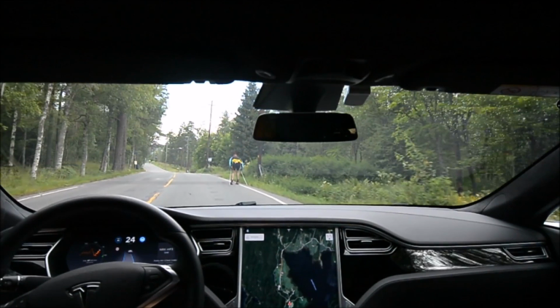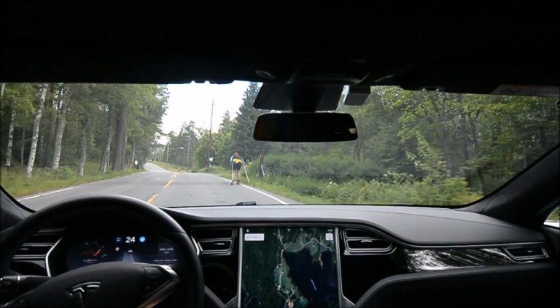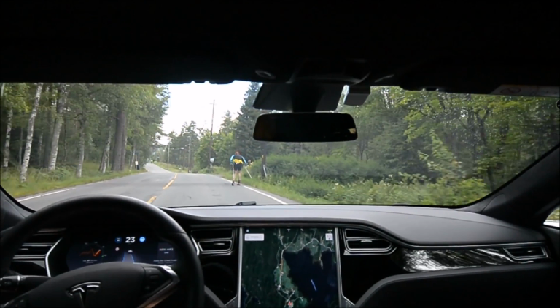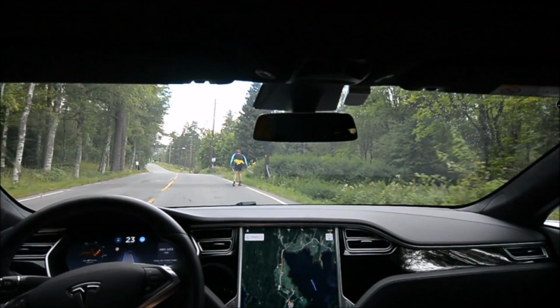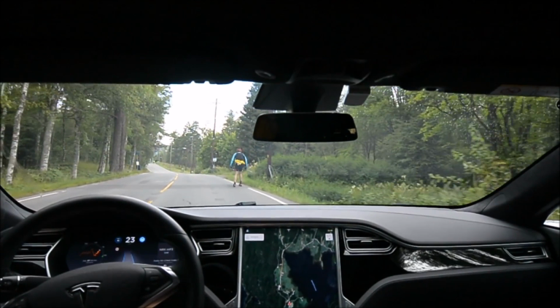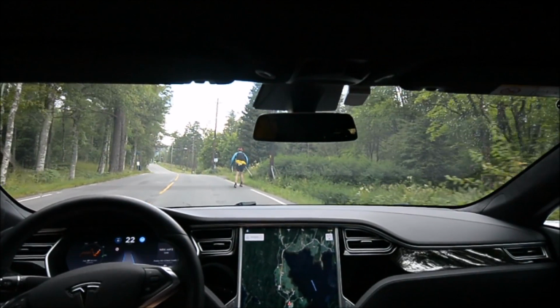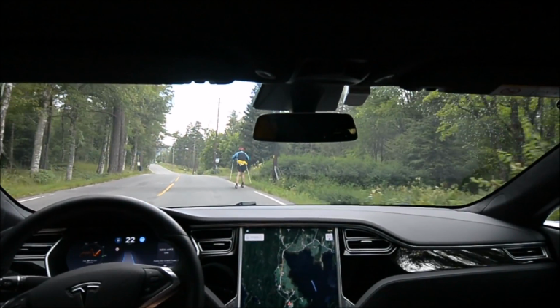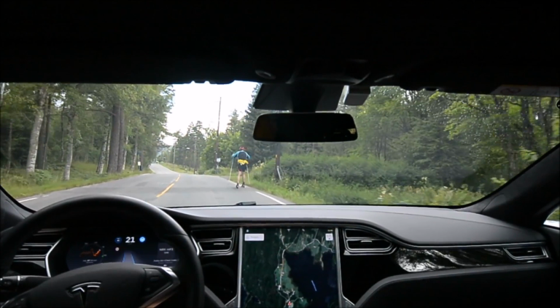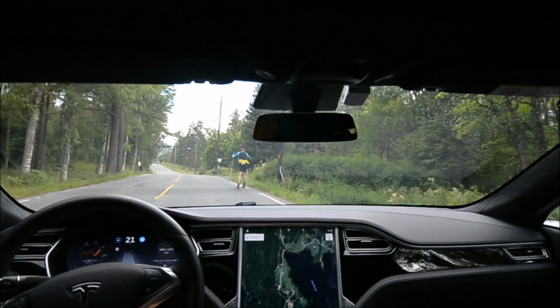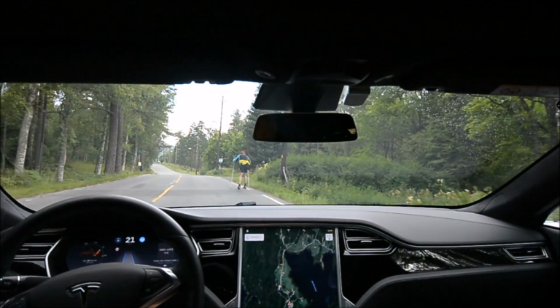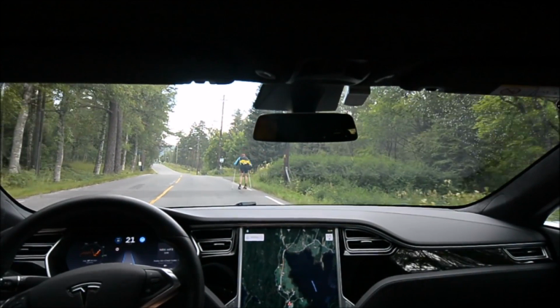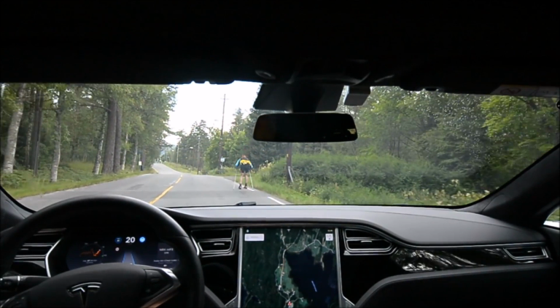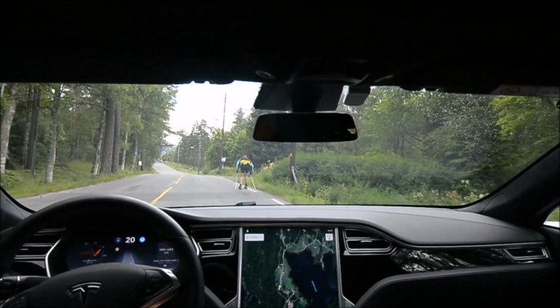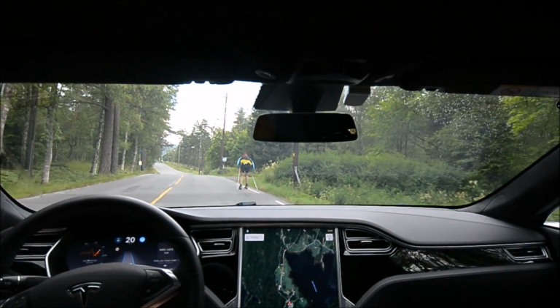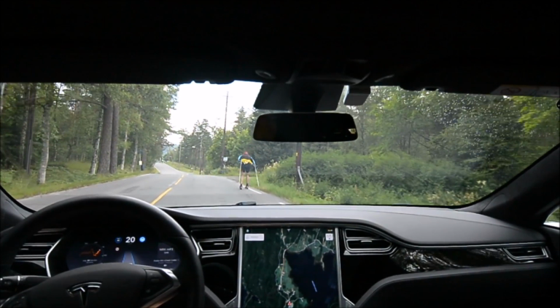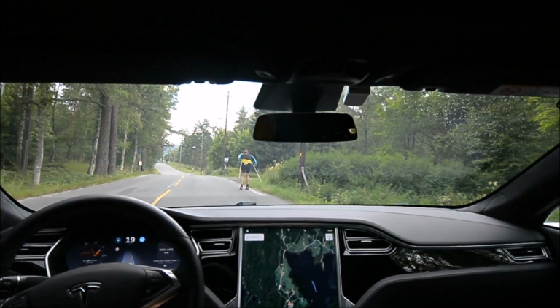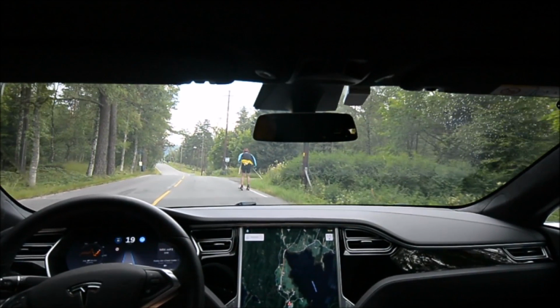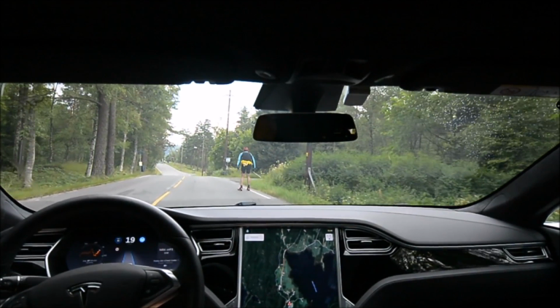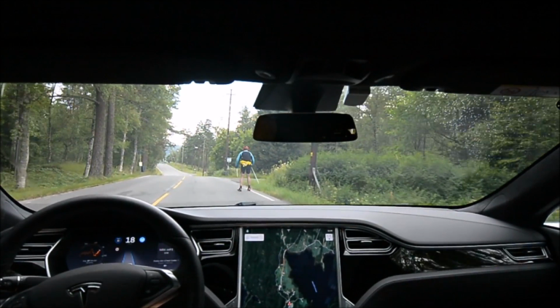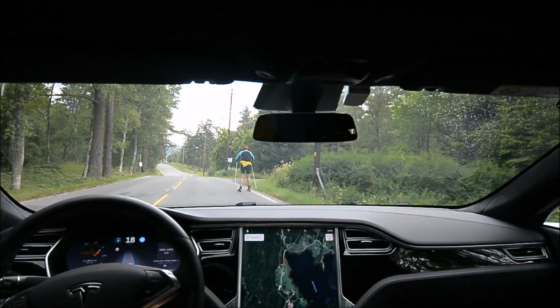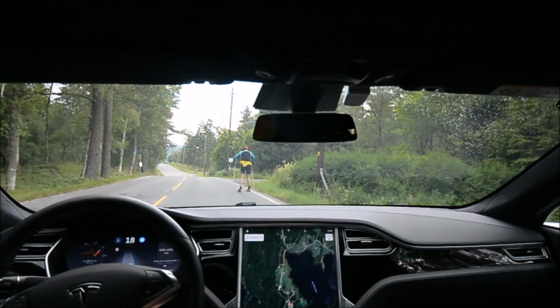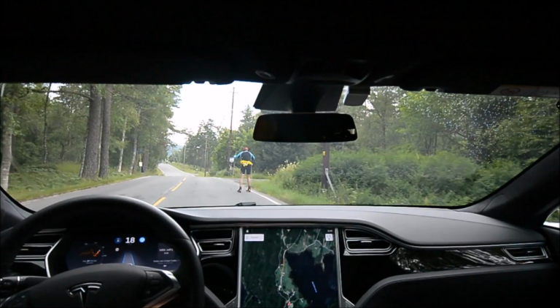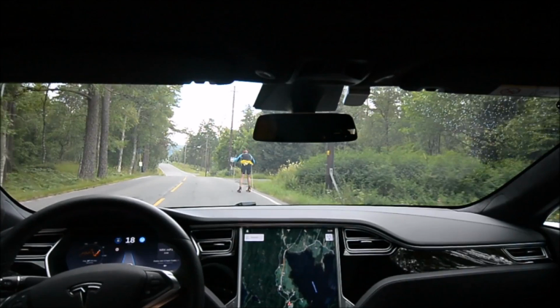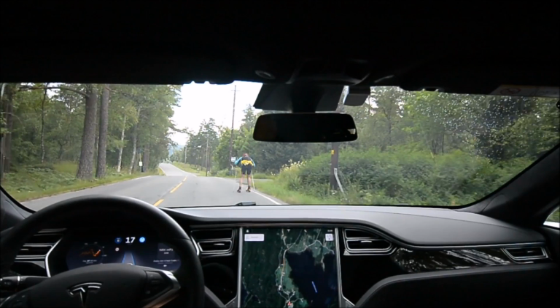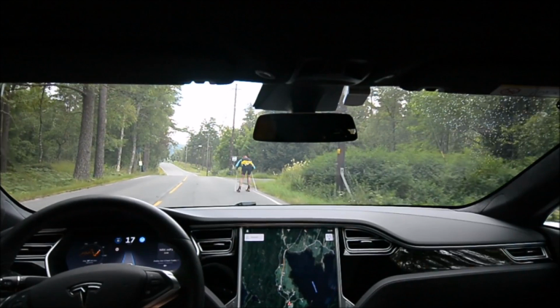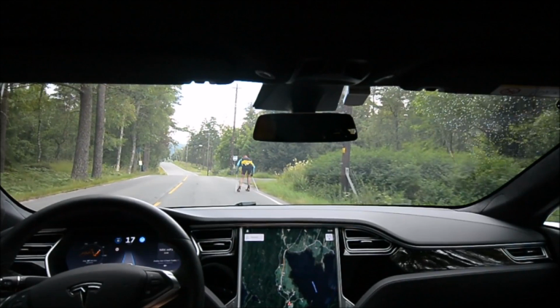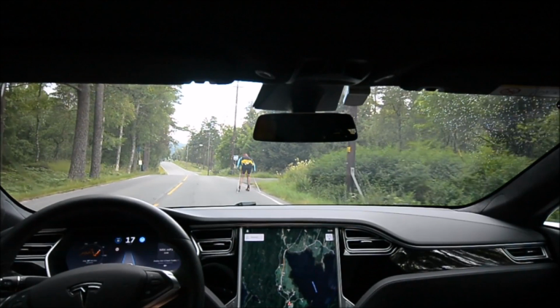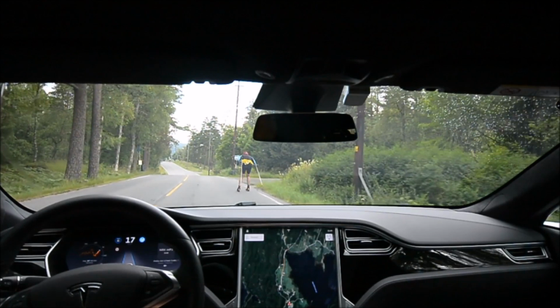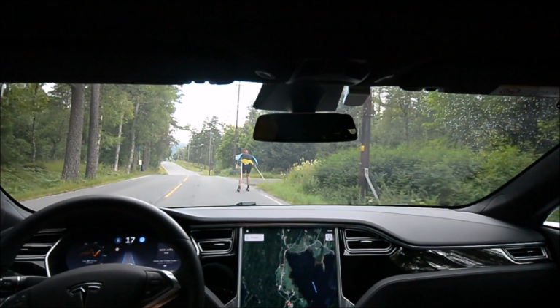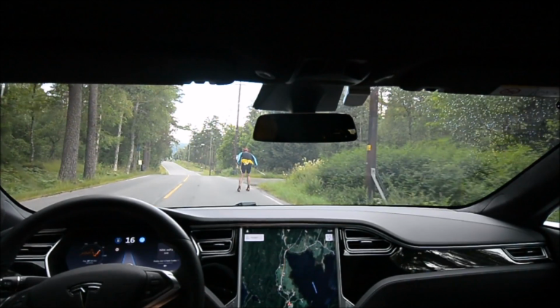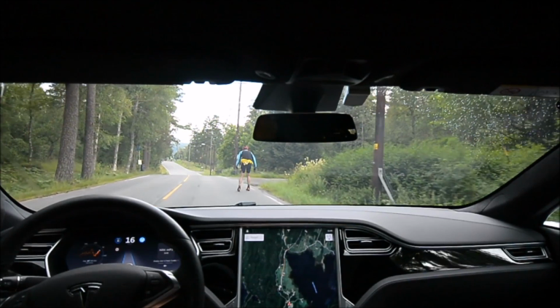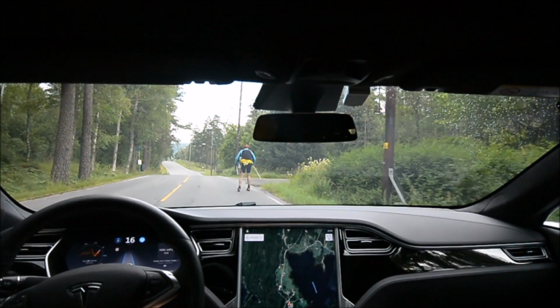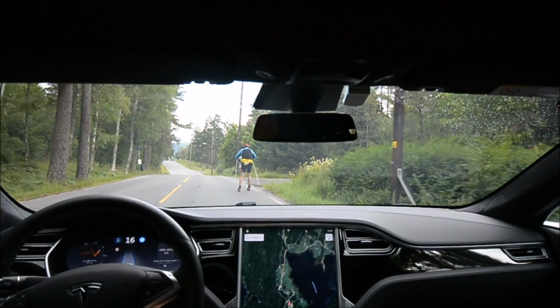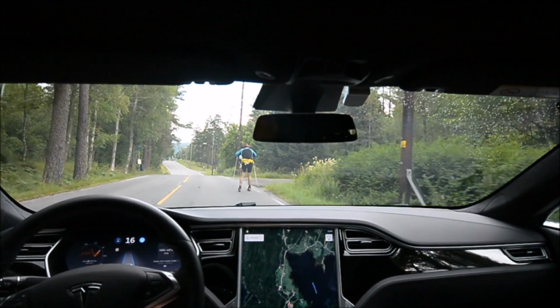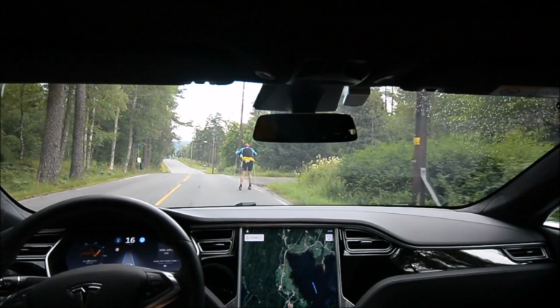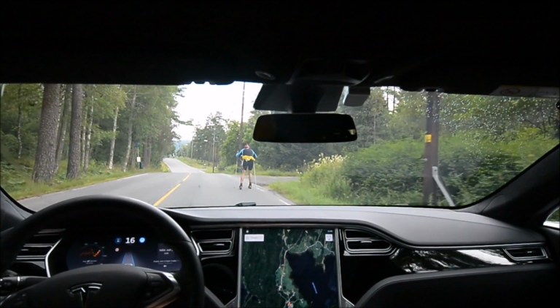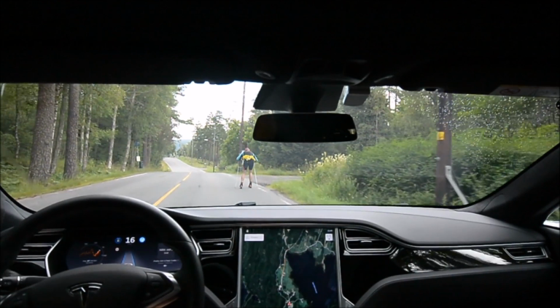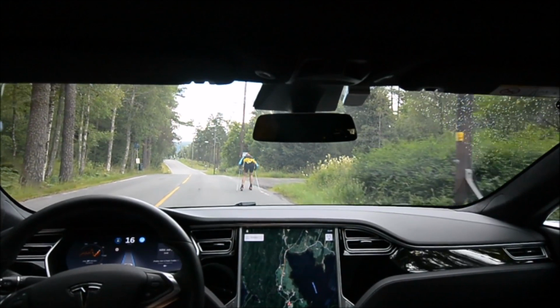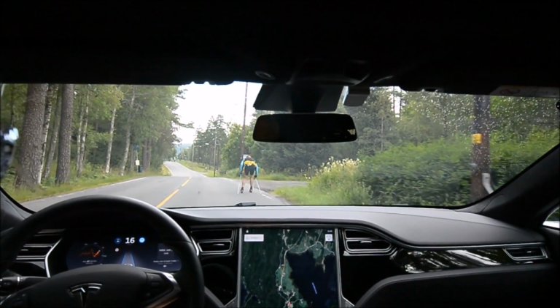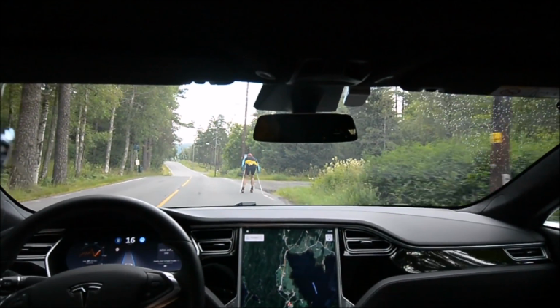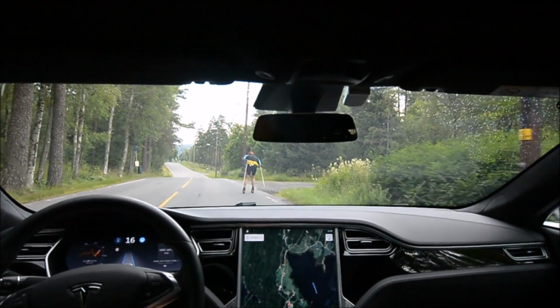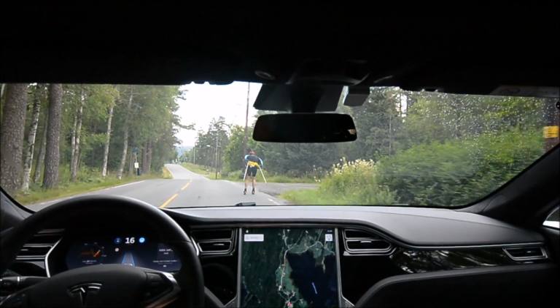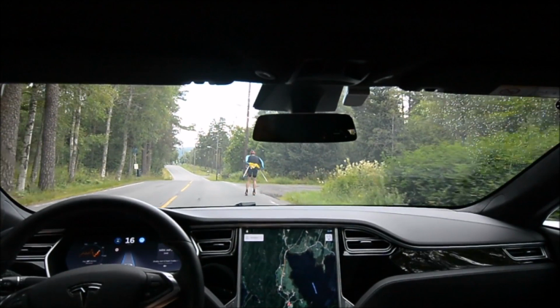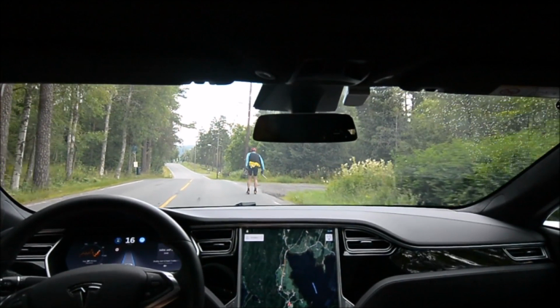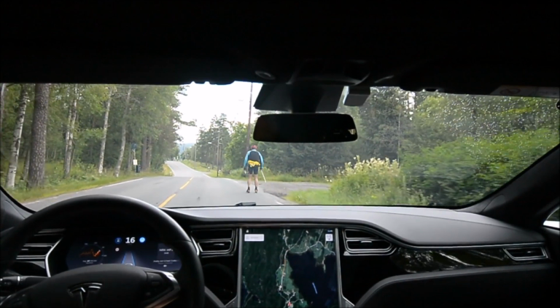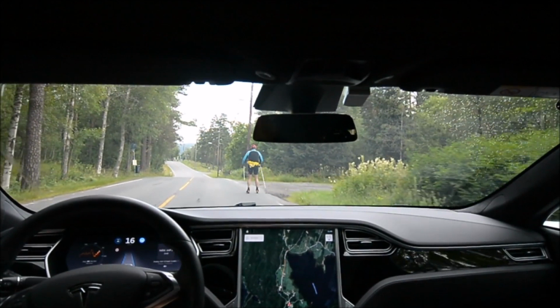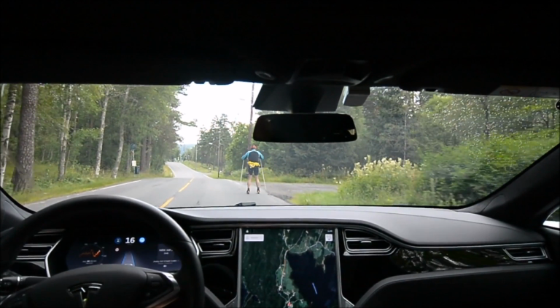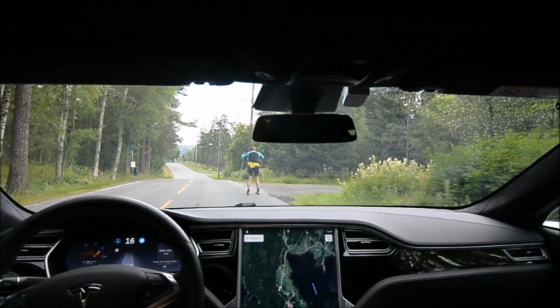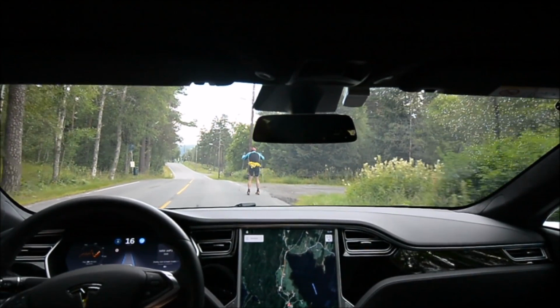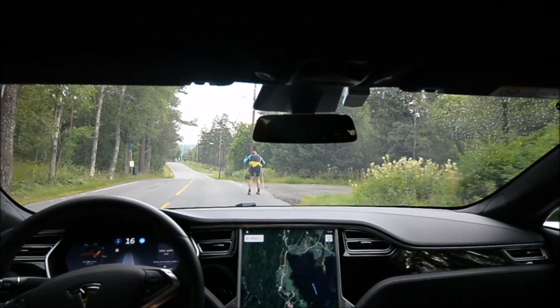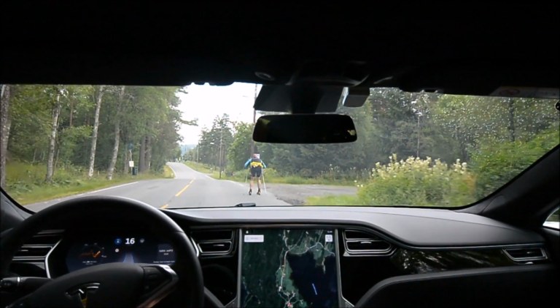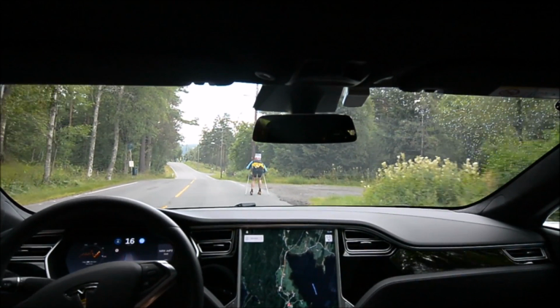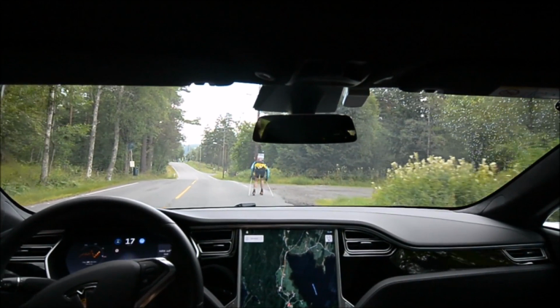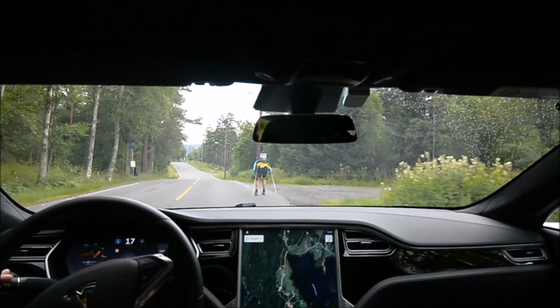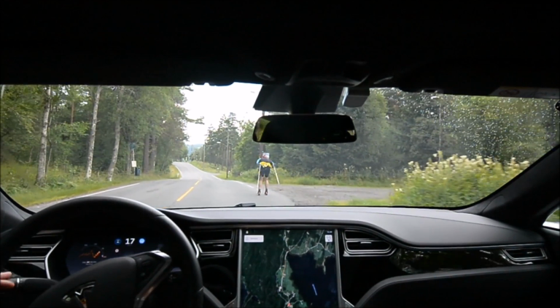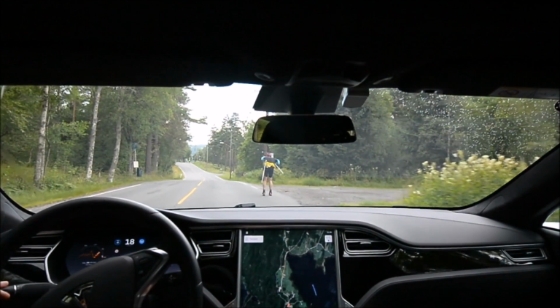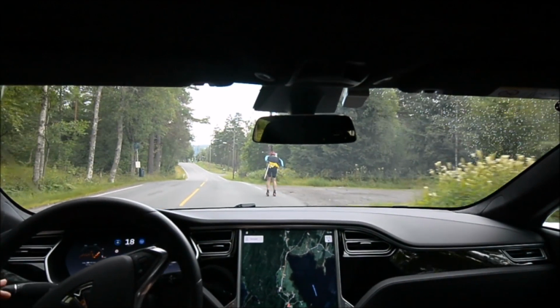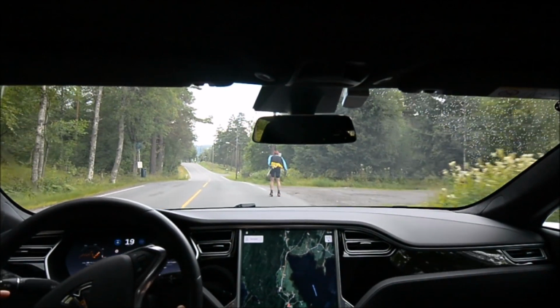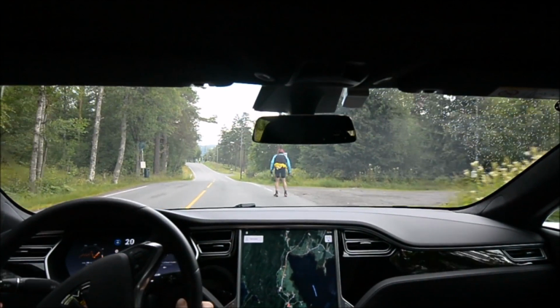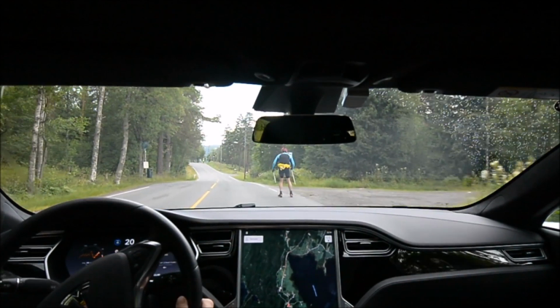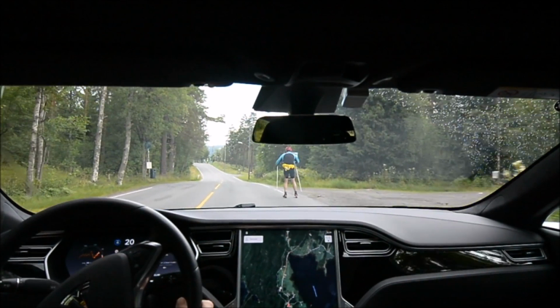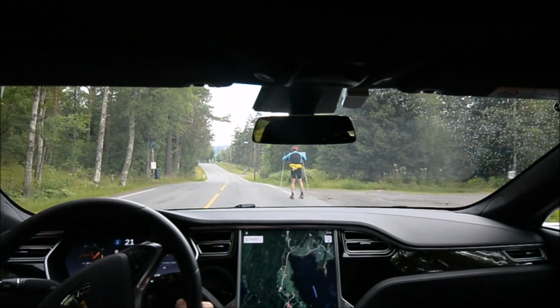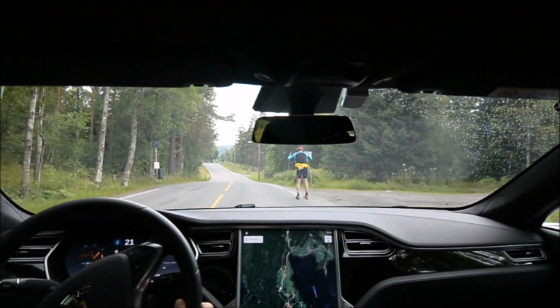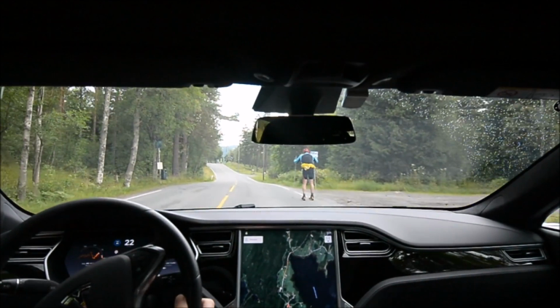It recognizes a roller skier as a car — now it disappeared. What's it going to do? Is it going to hit him? Let's try to avoid that.